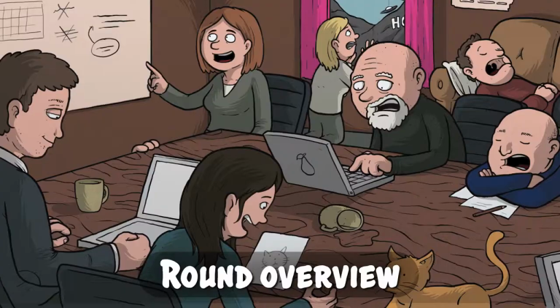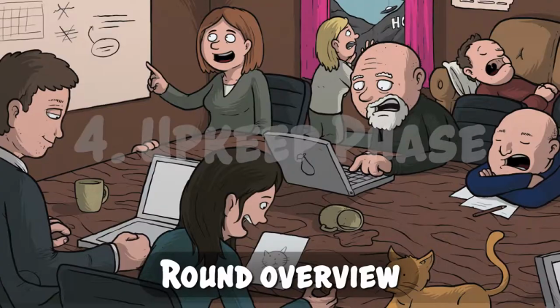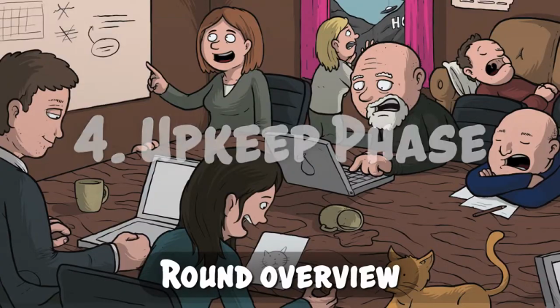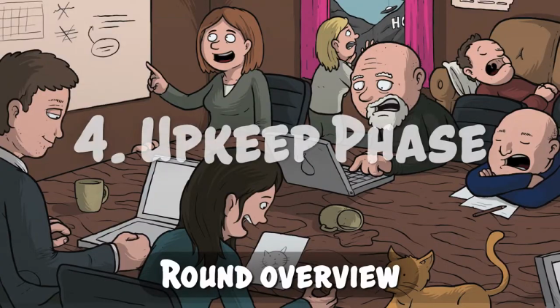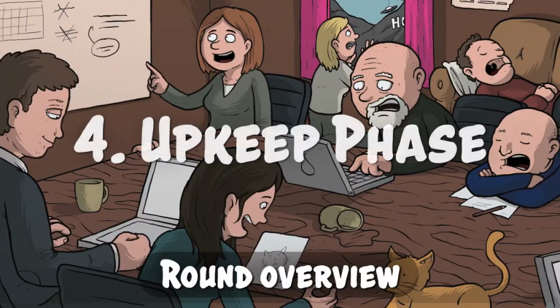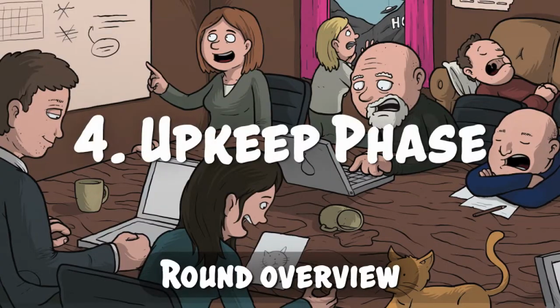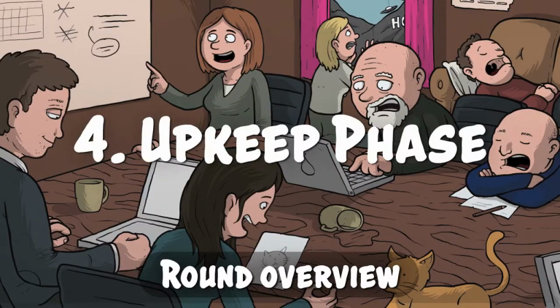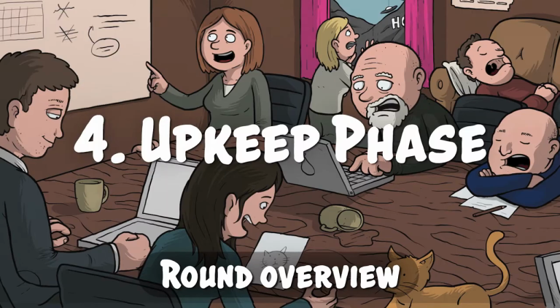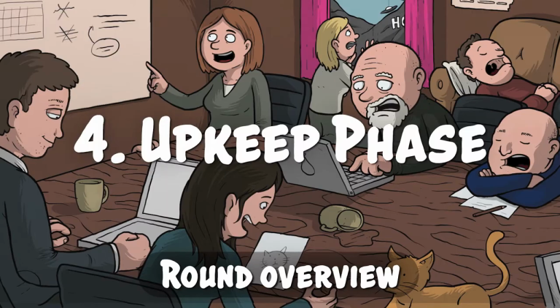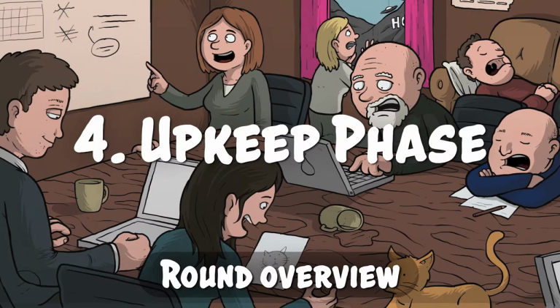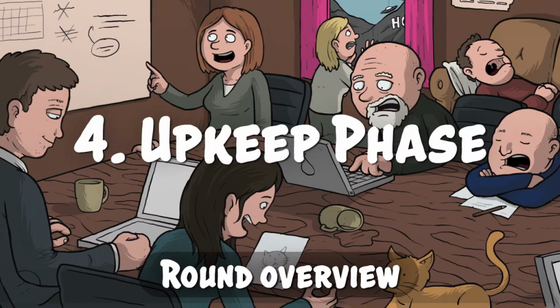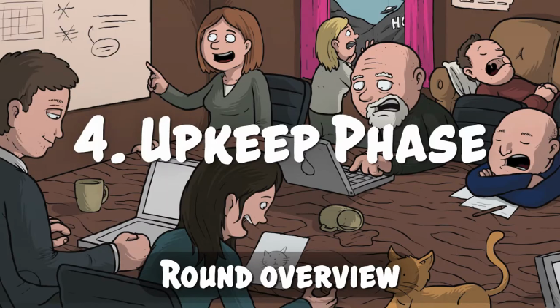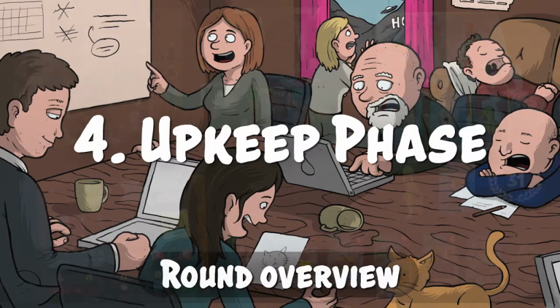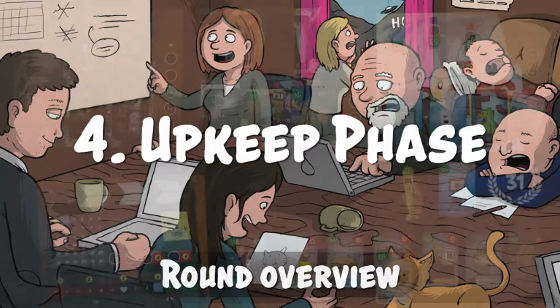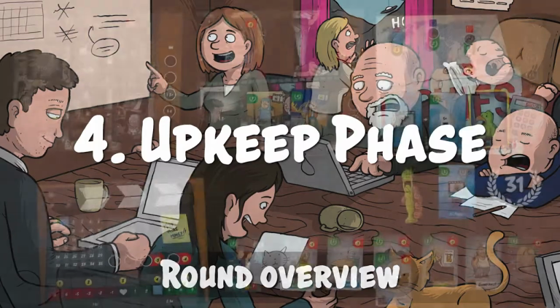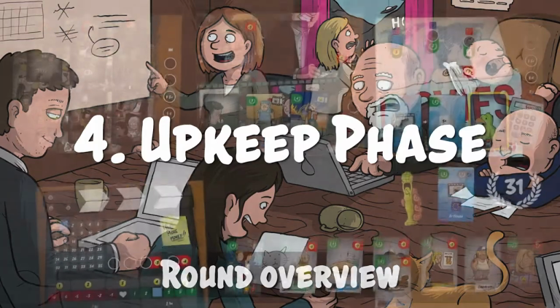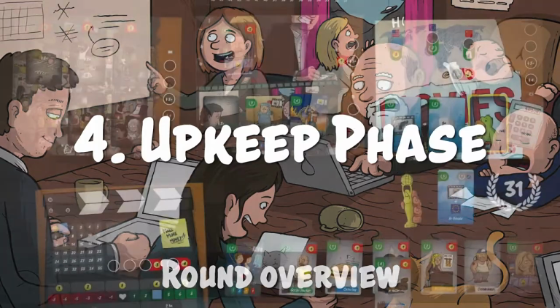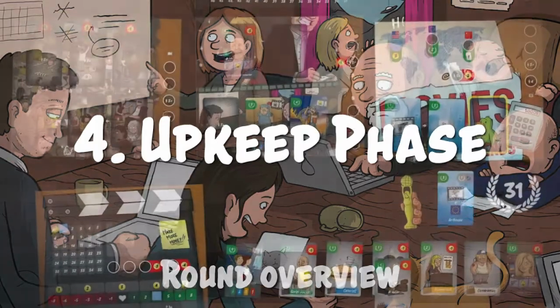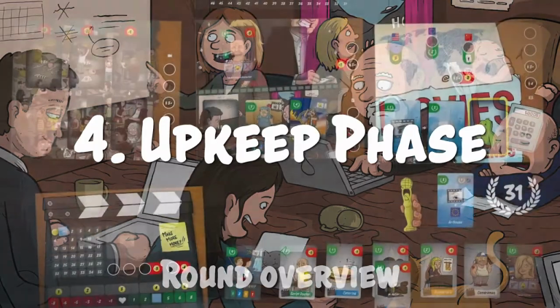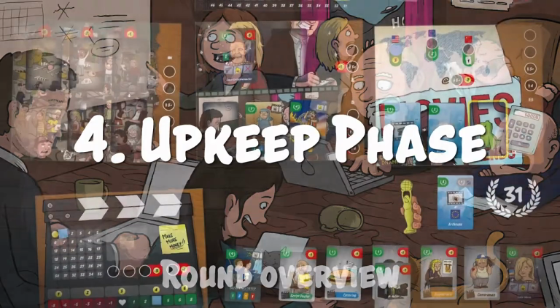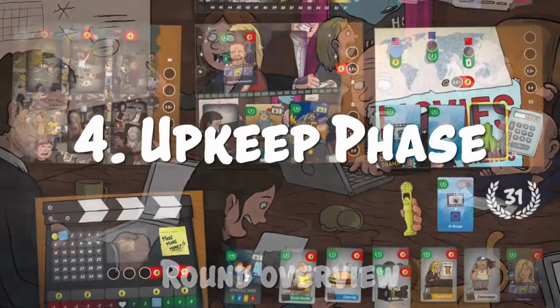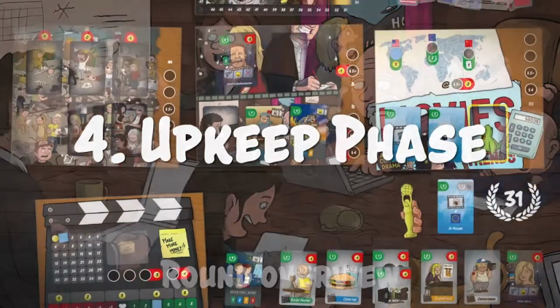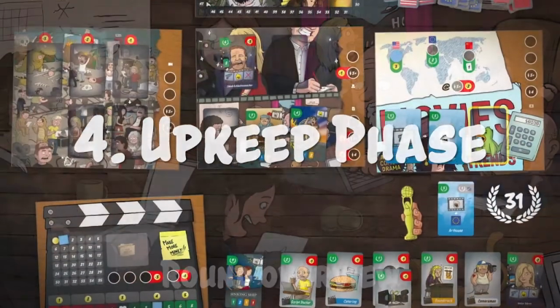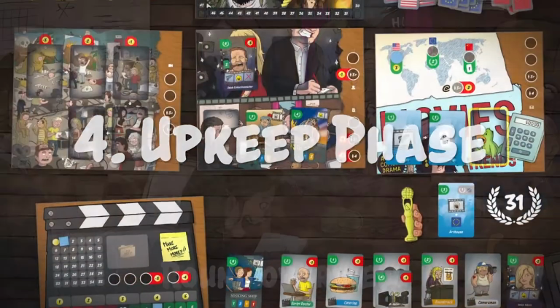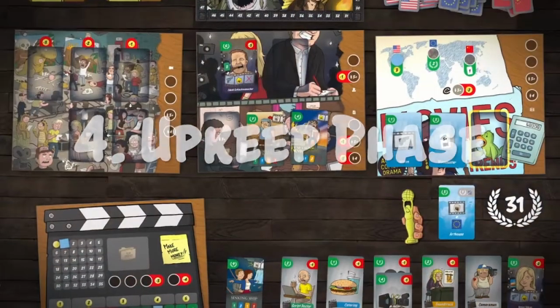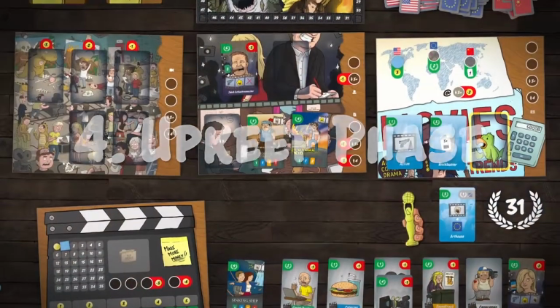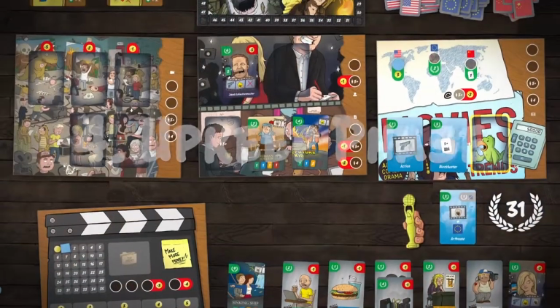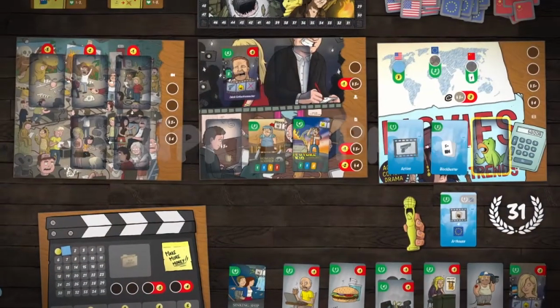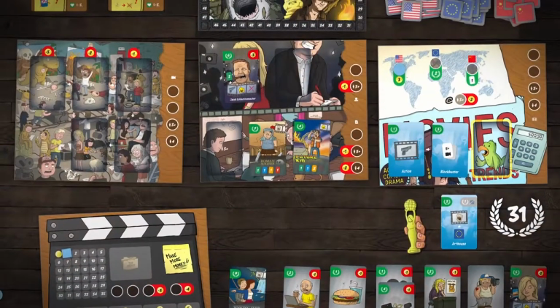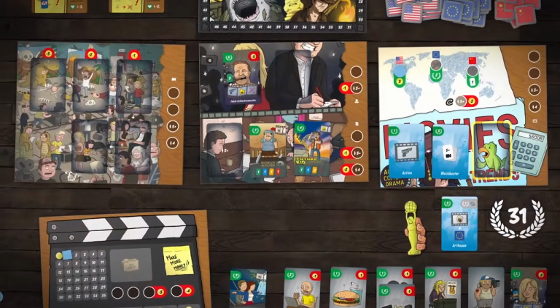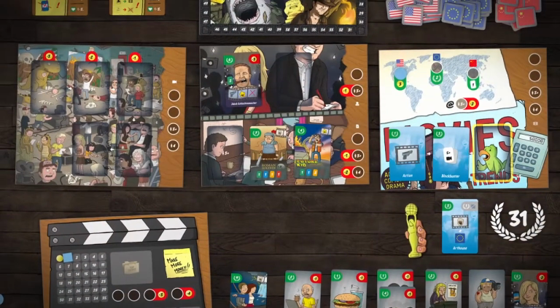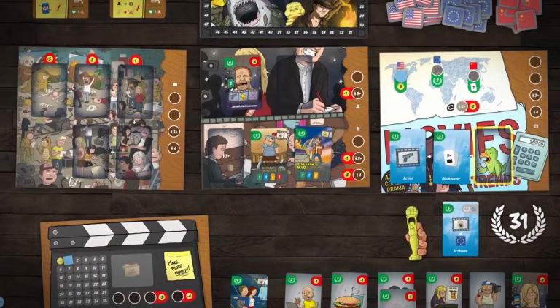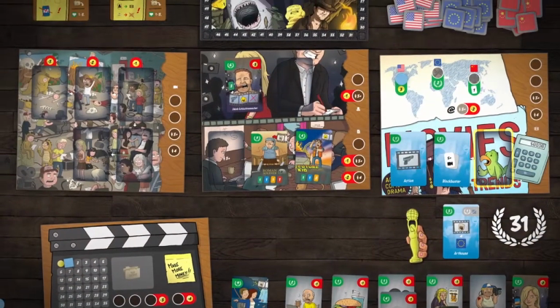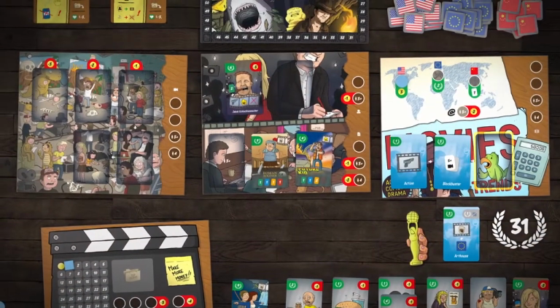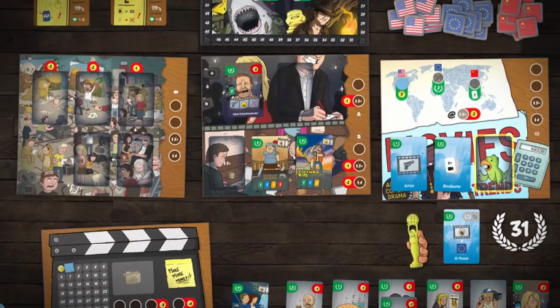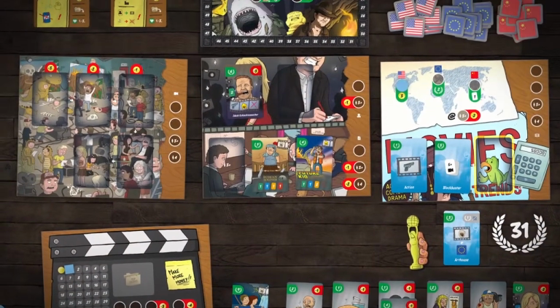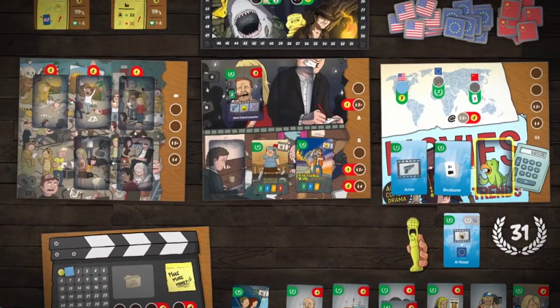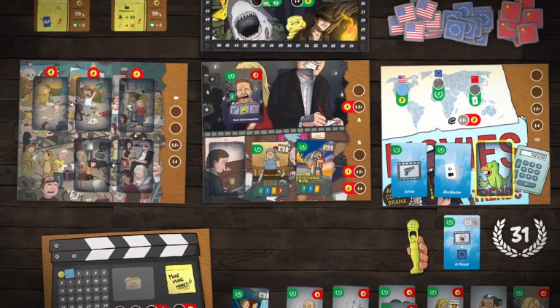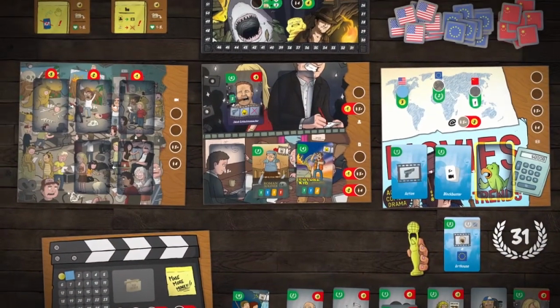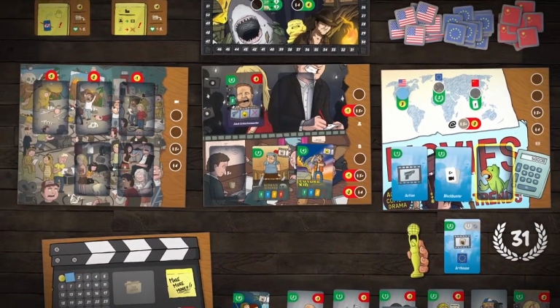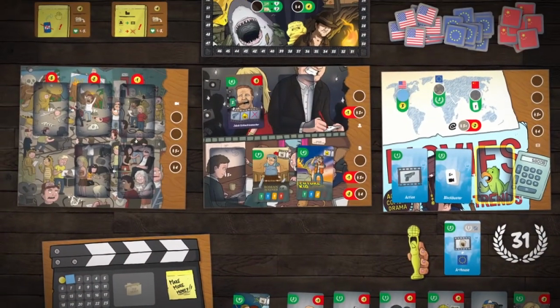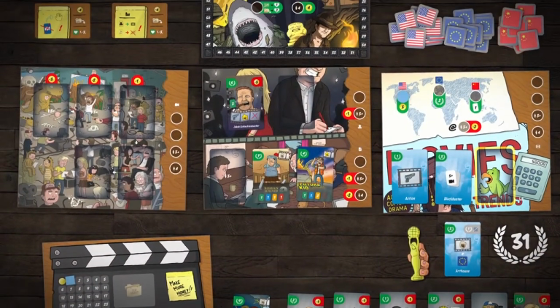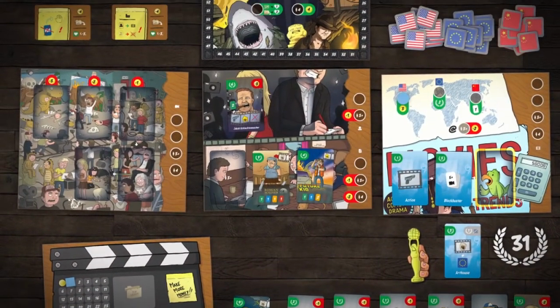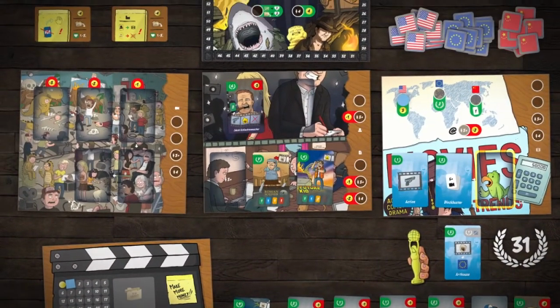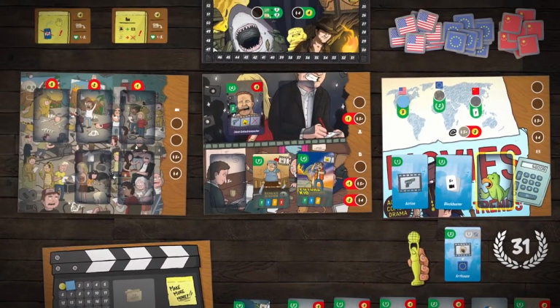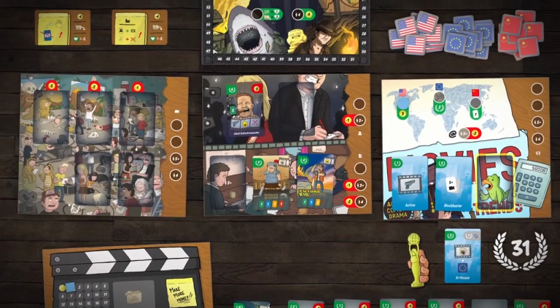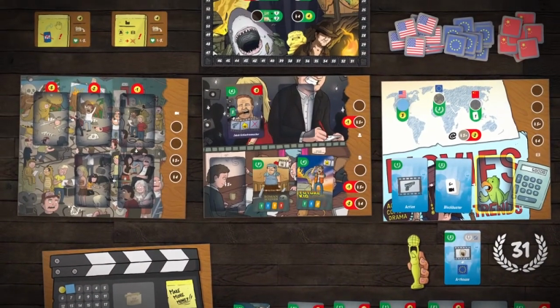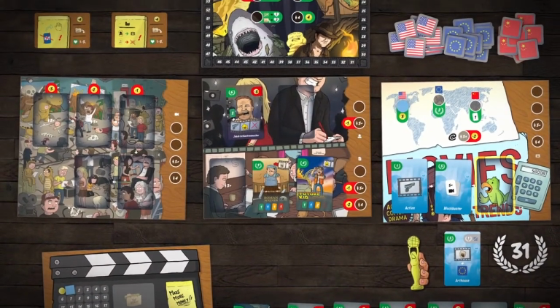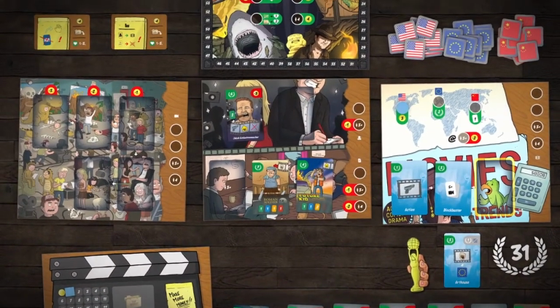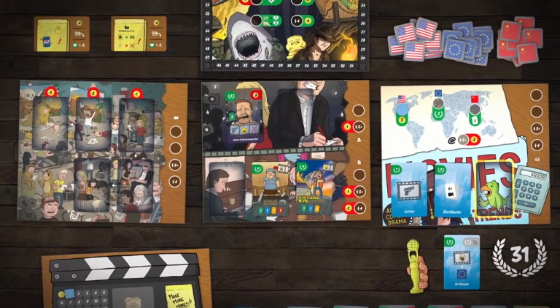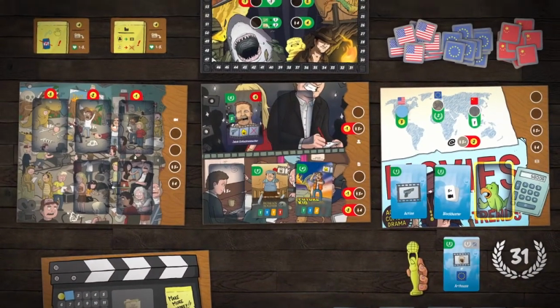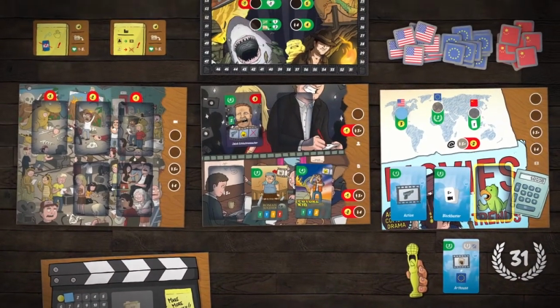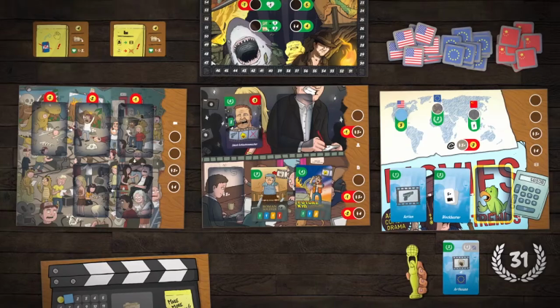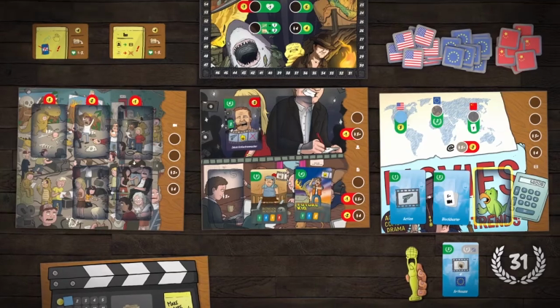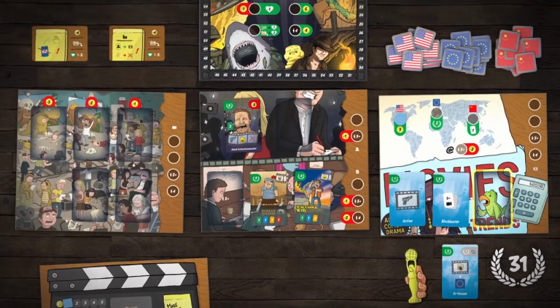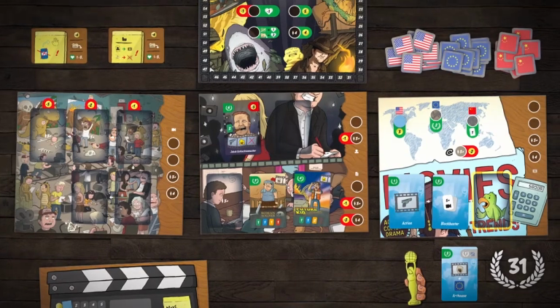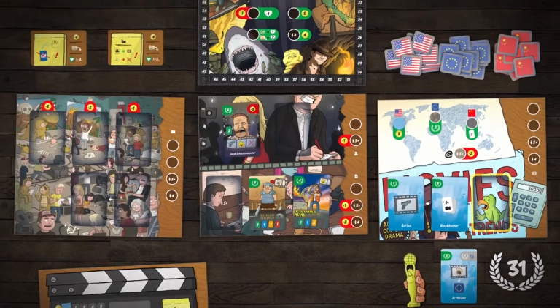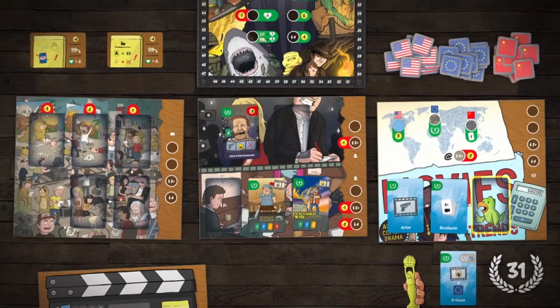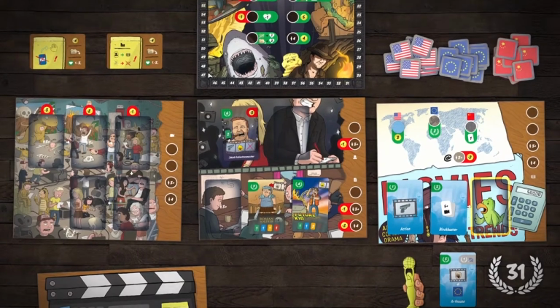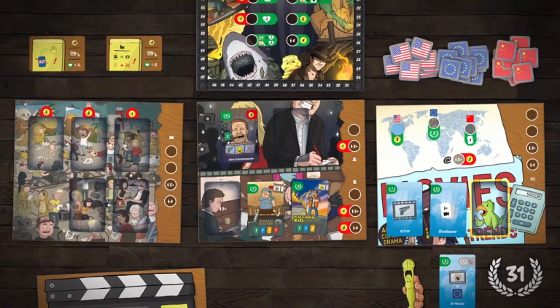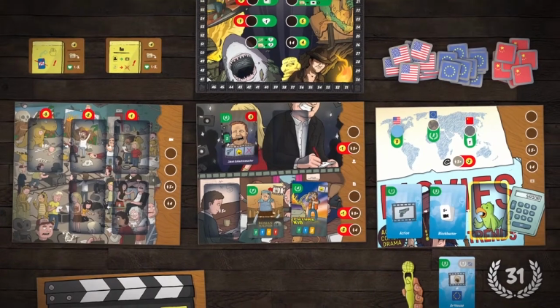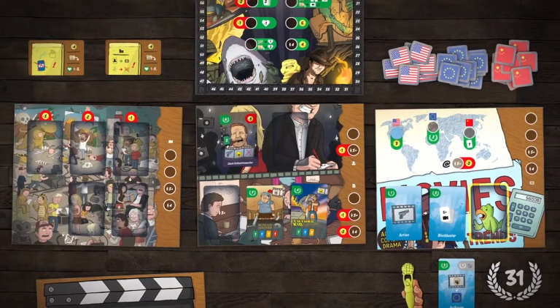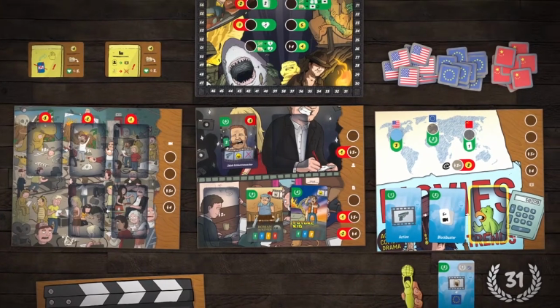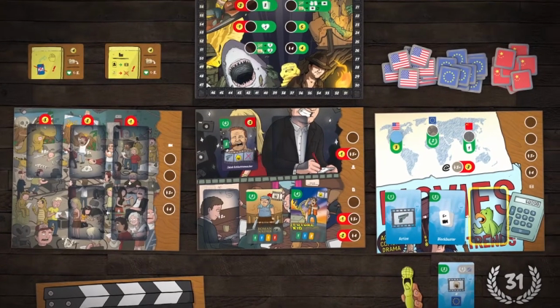Upkeep Phase: There's really not much to say here — tidying up the boards, replacing the cards. Then the next round begins.